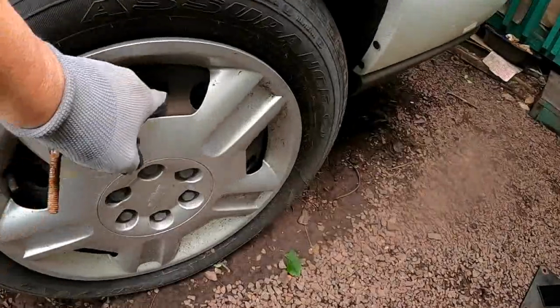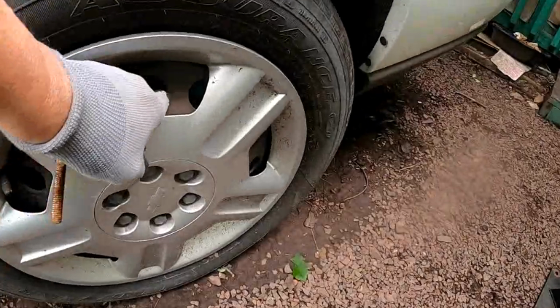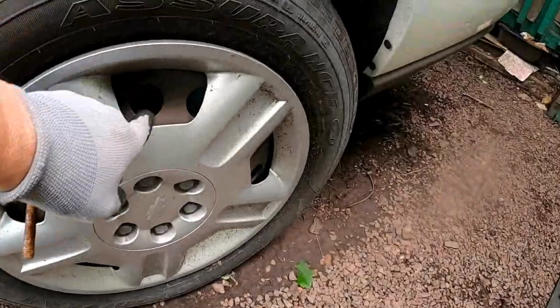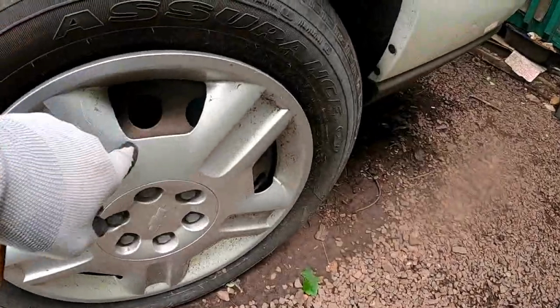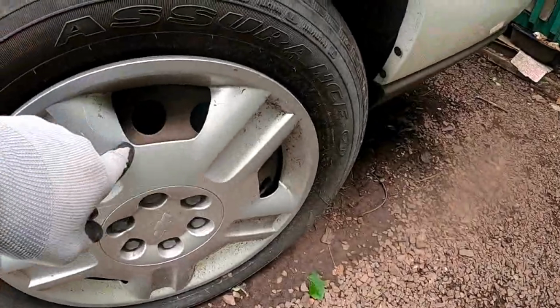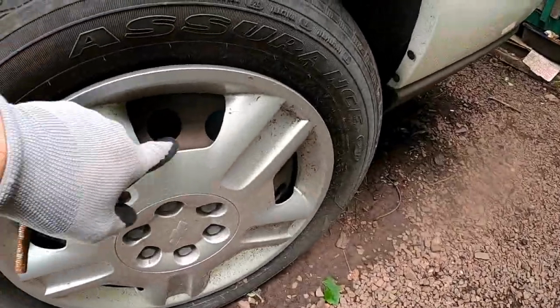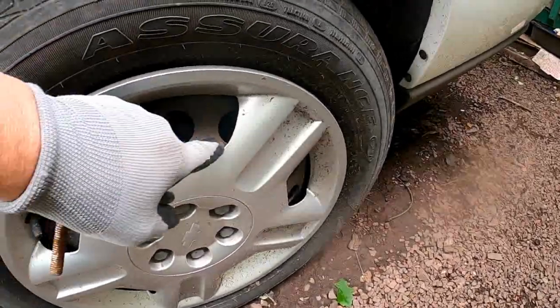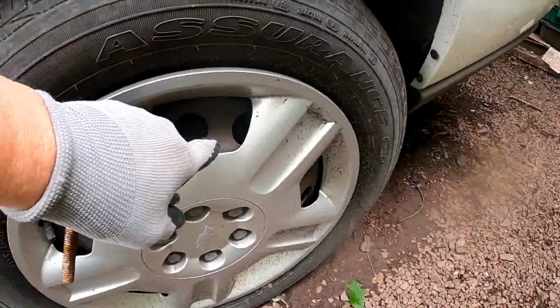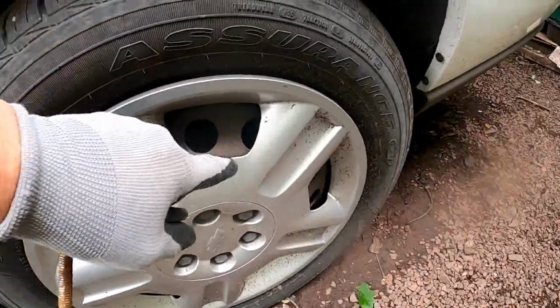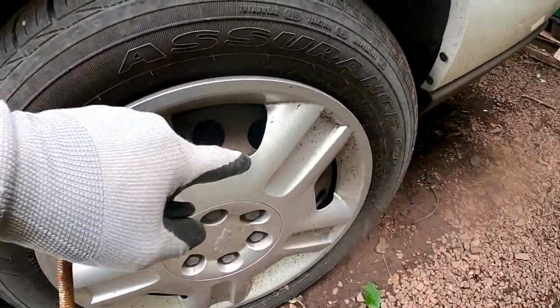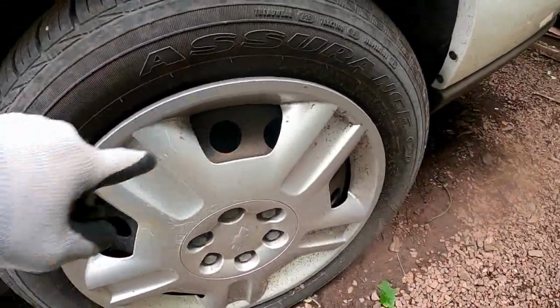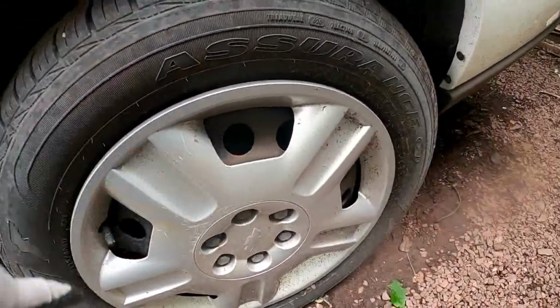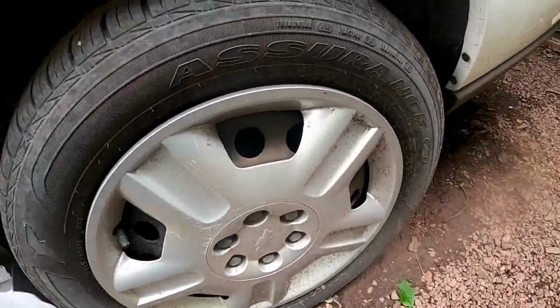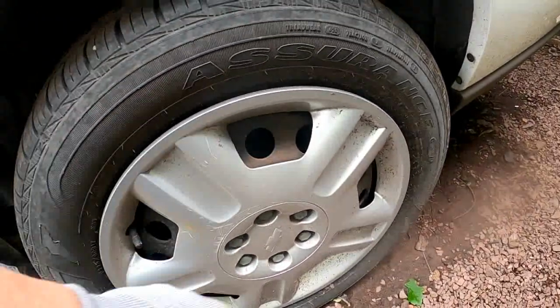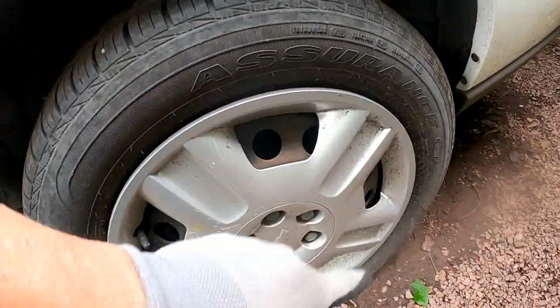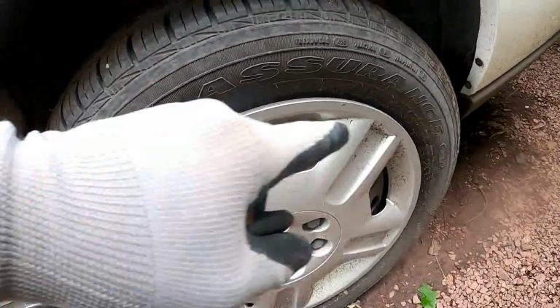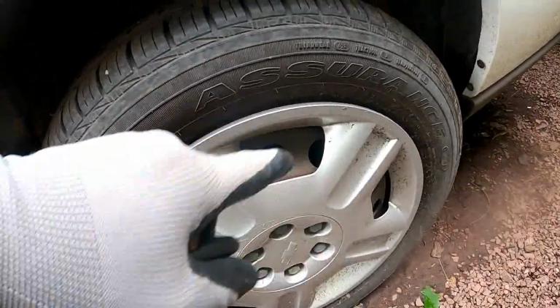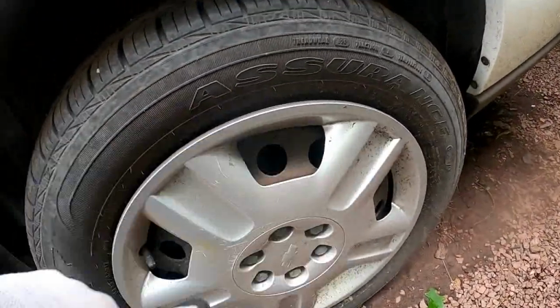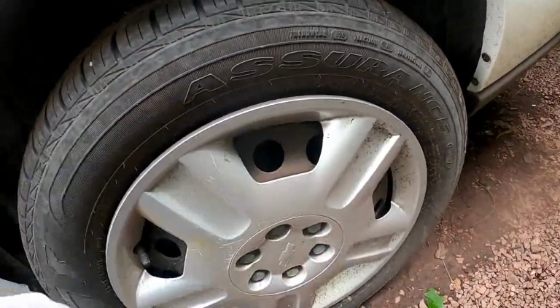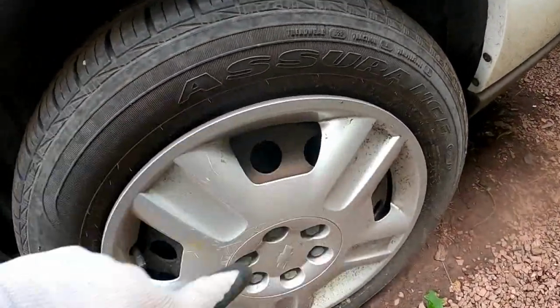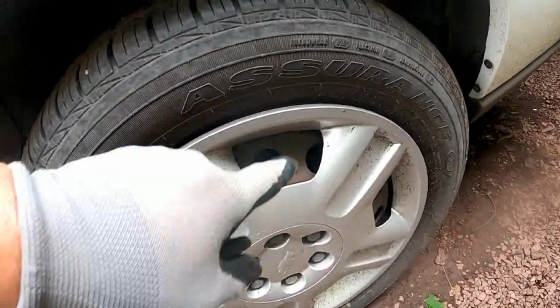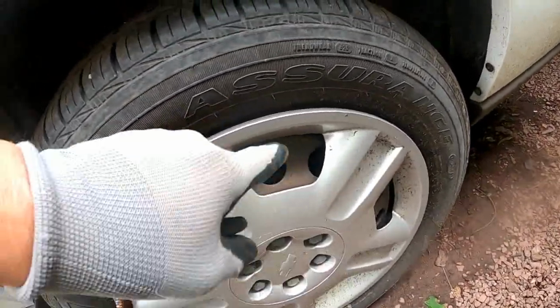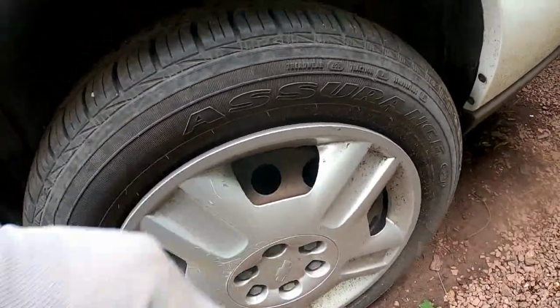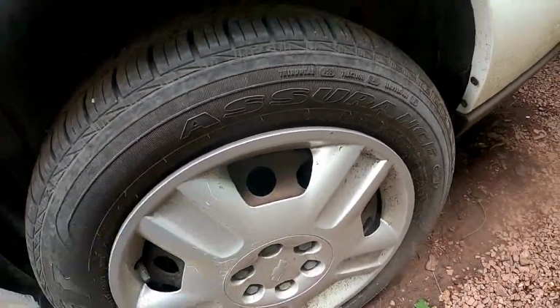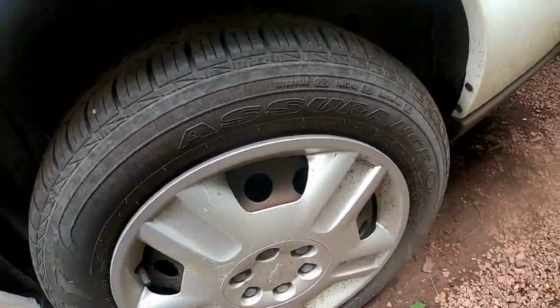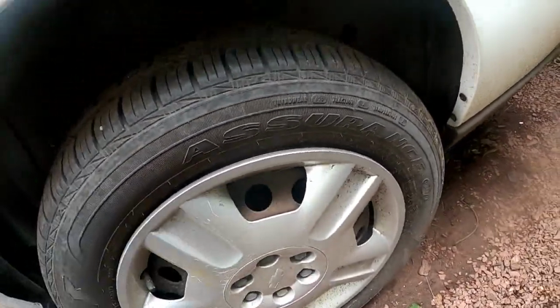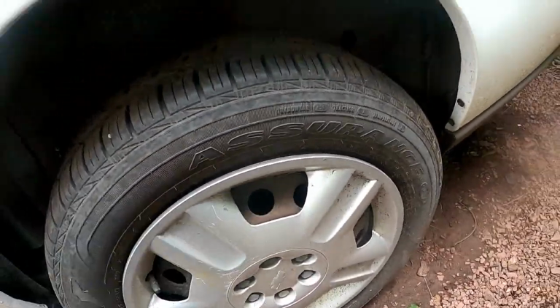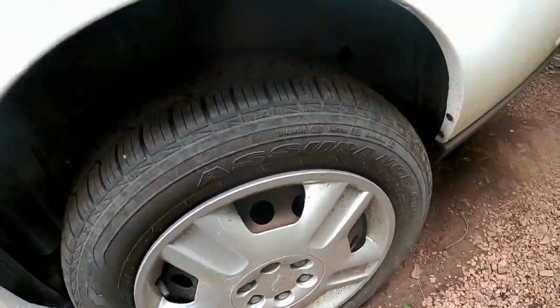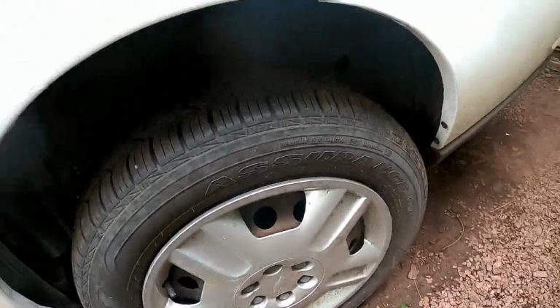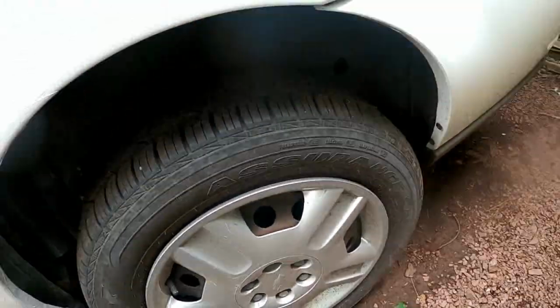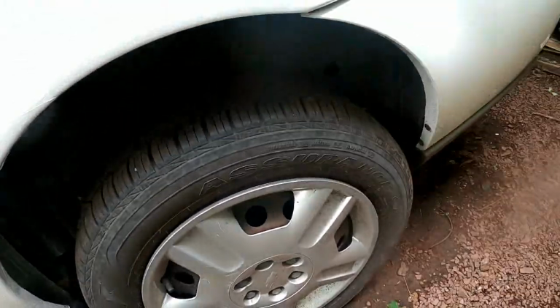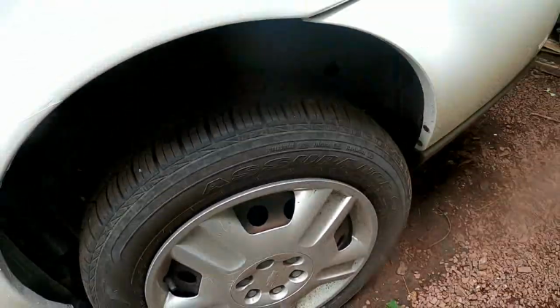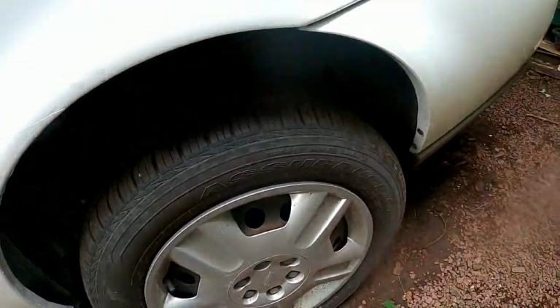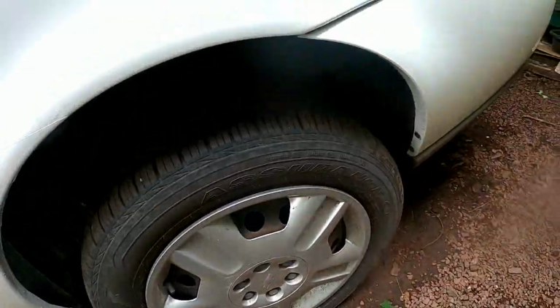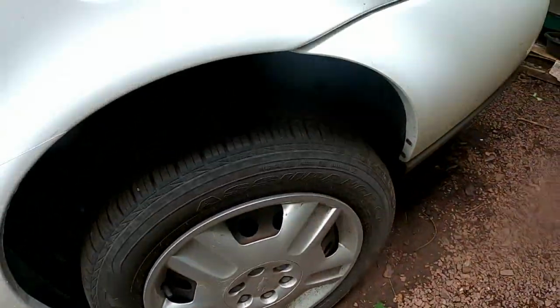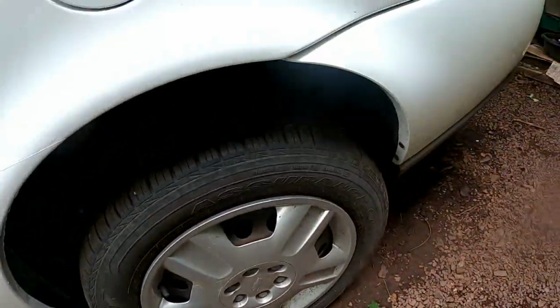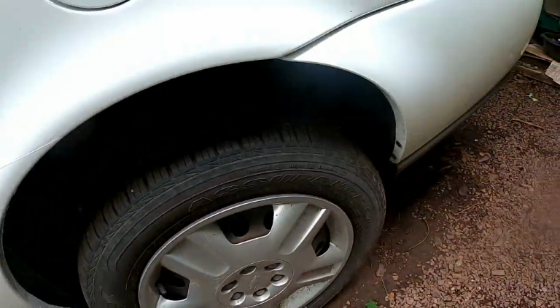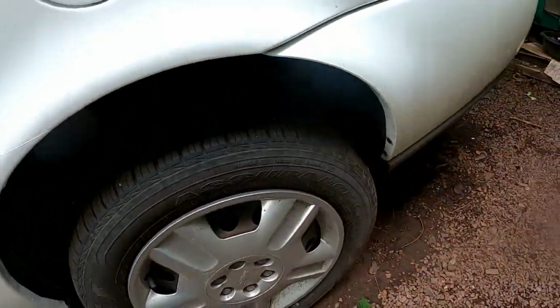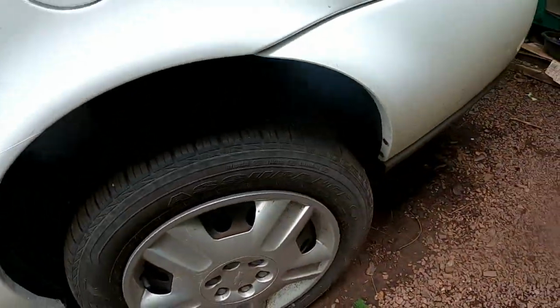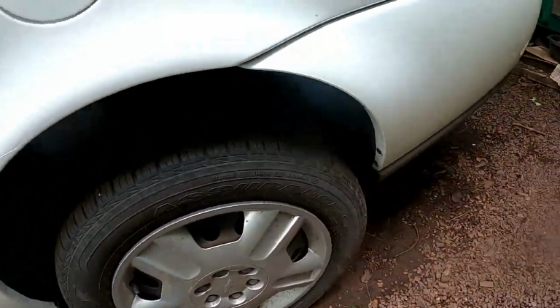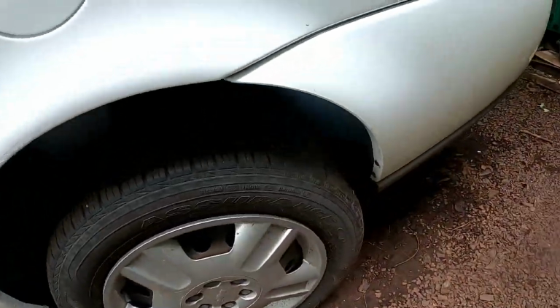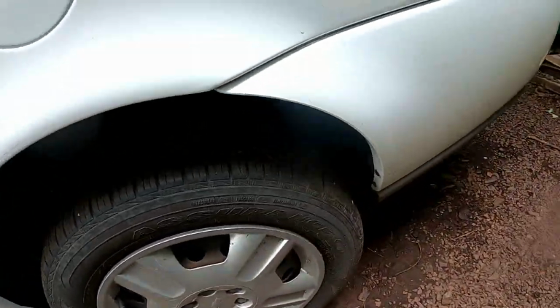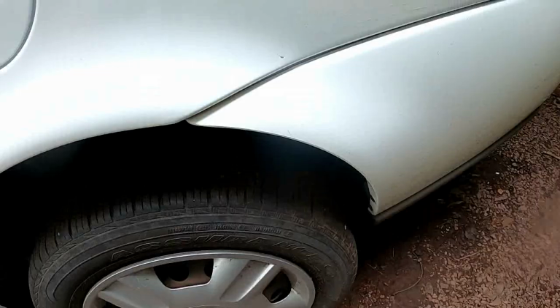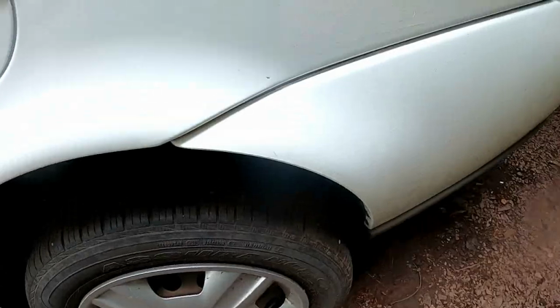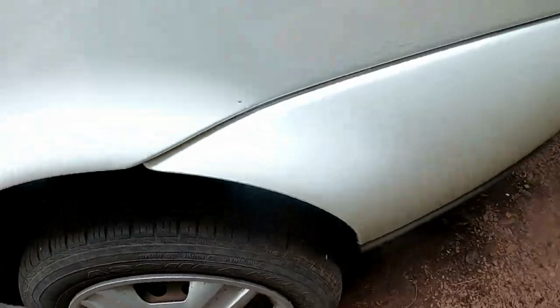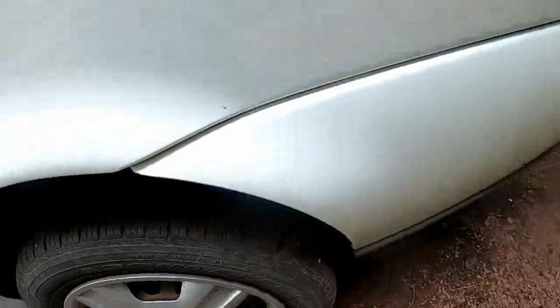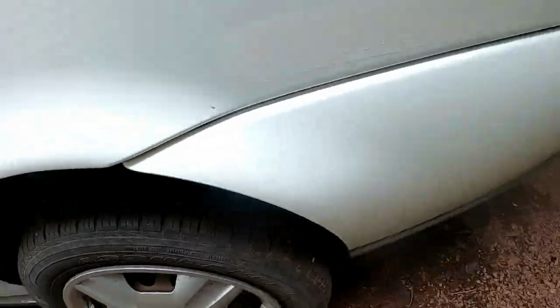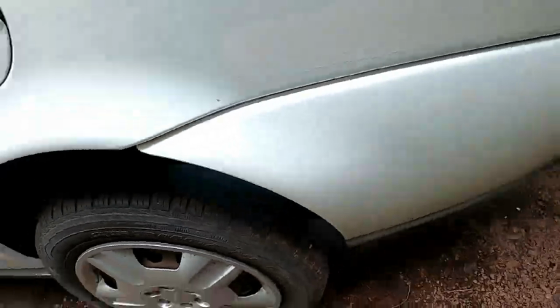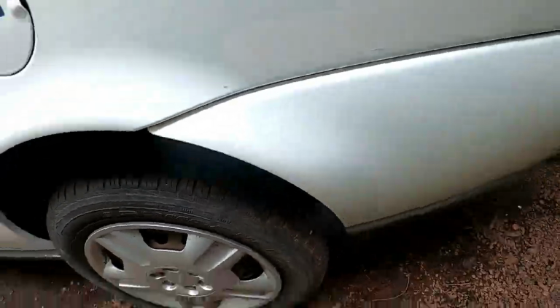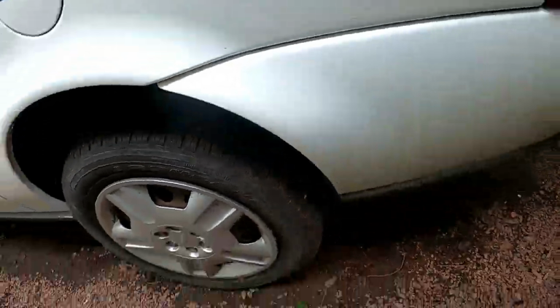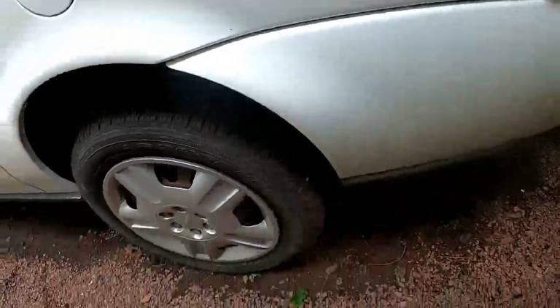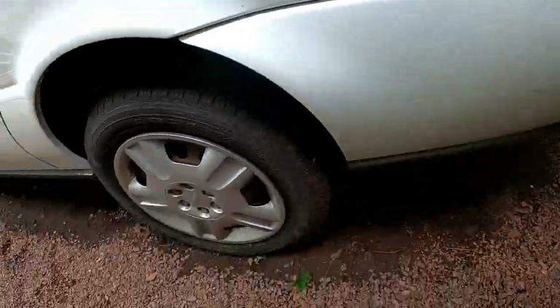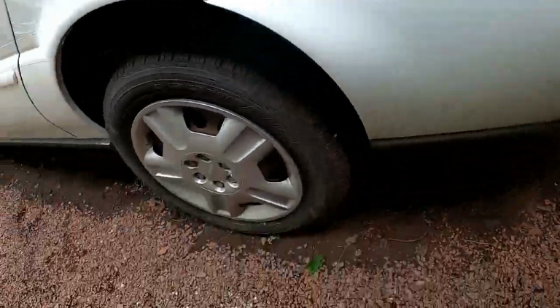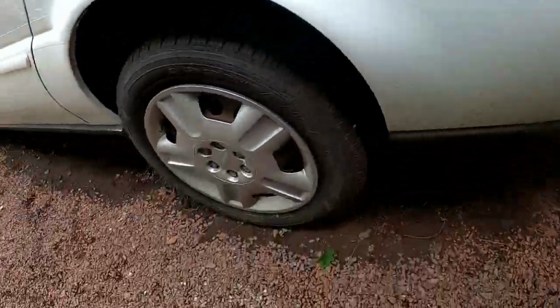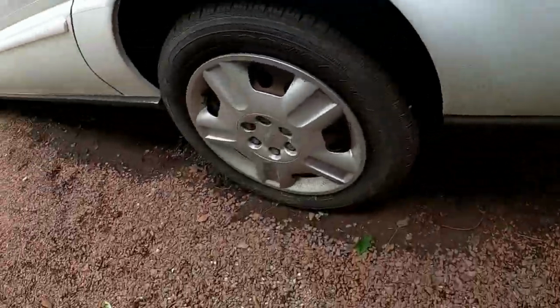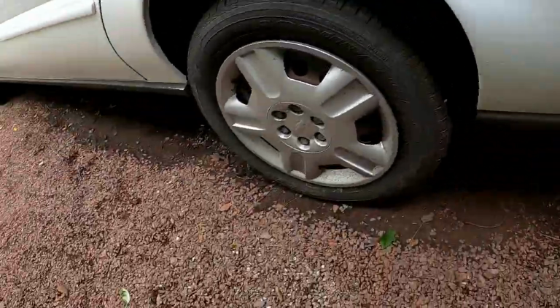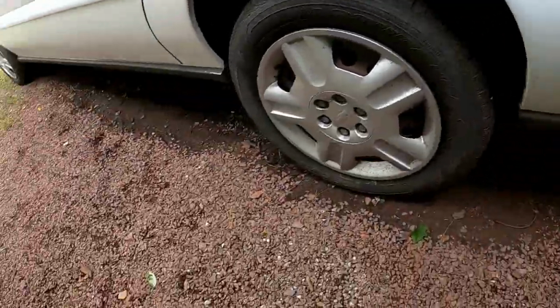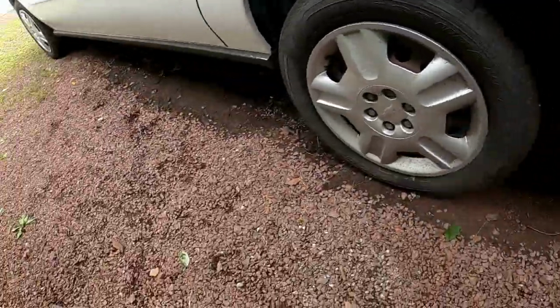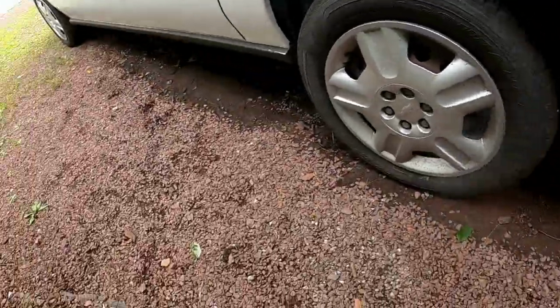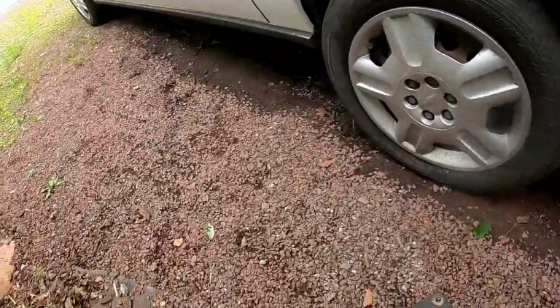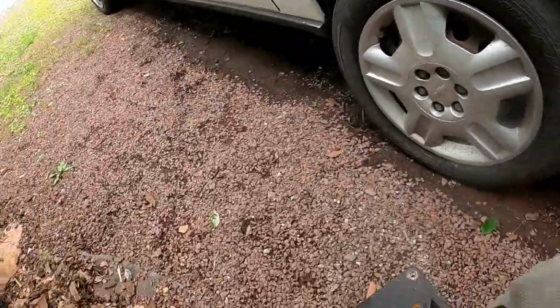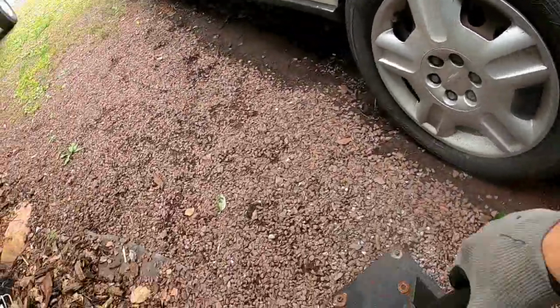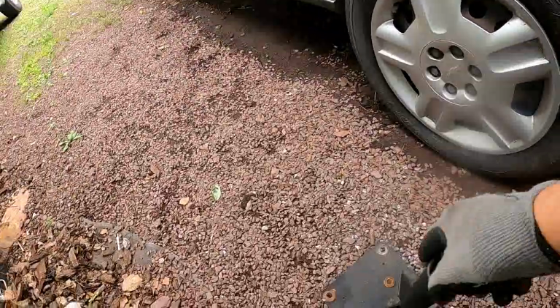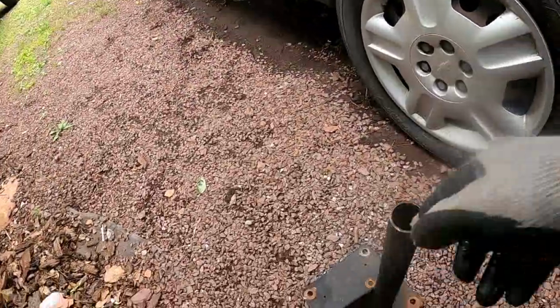The rust alone isn't doing its job — we're gonna have to repaint this tire. I had to check the other ones too. I'm gonna get rid of this stuff.